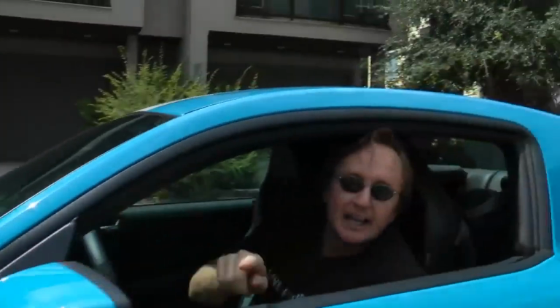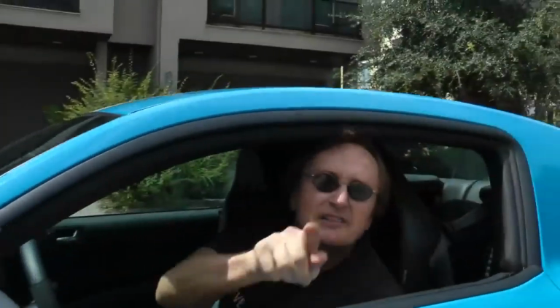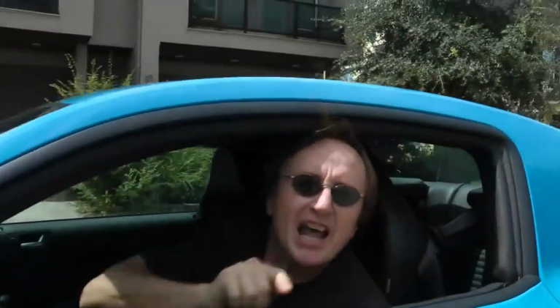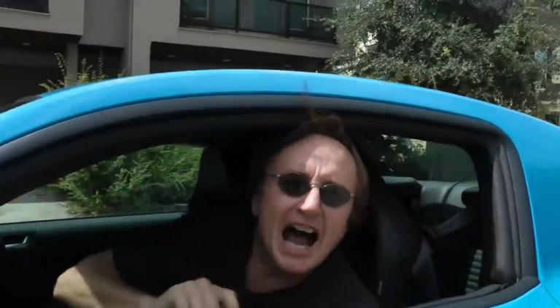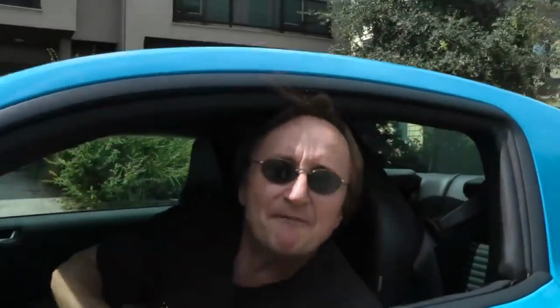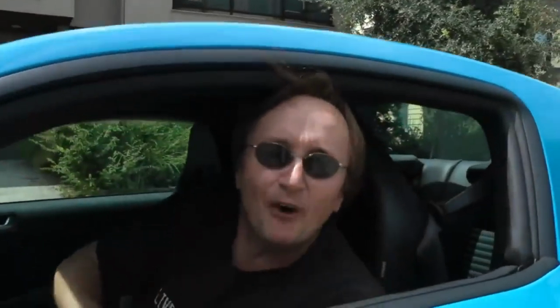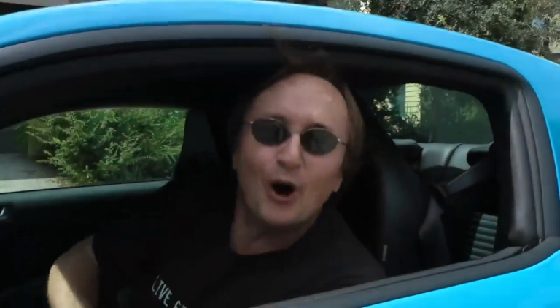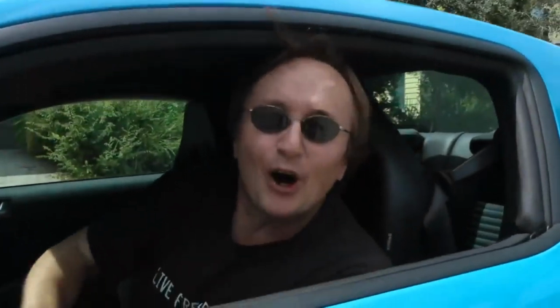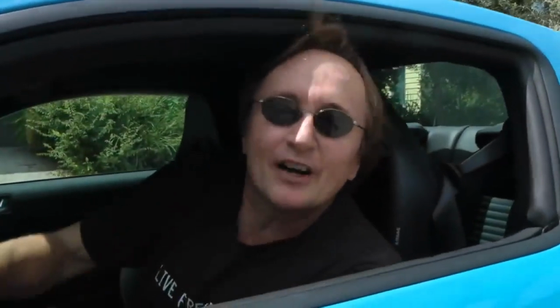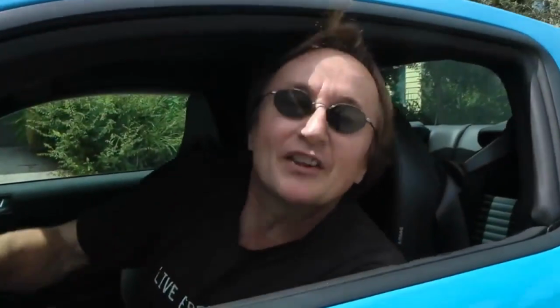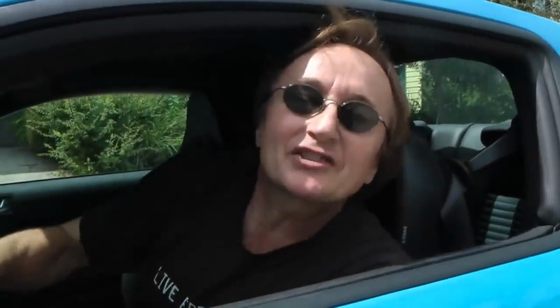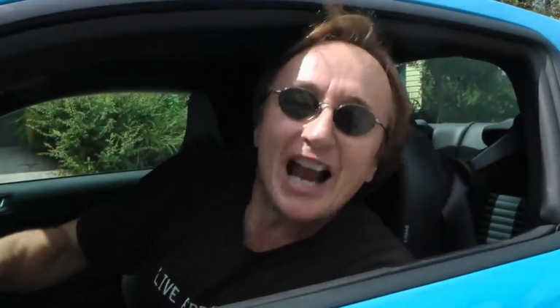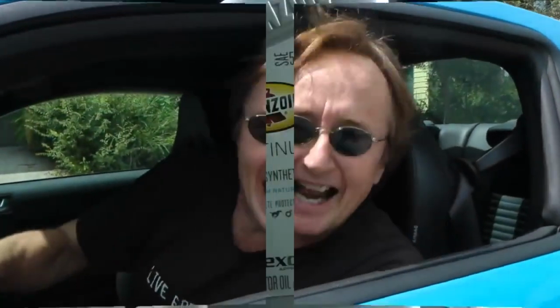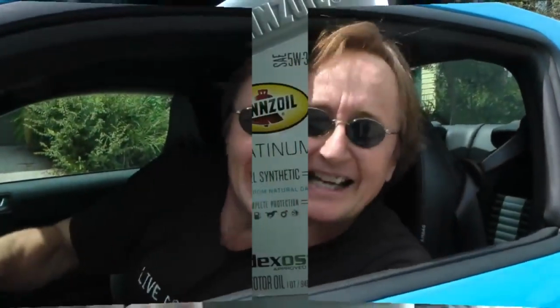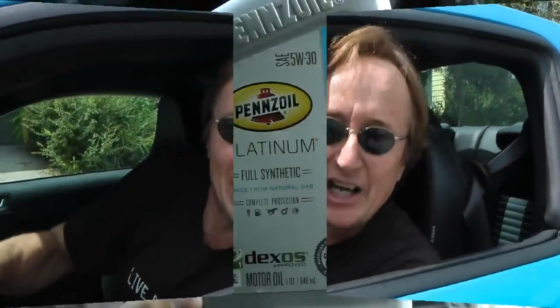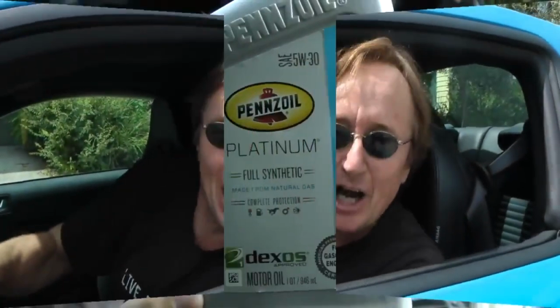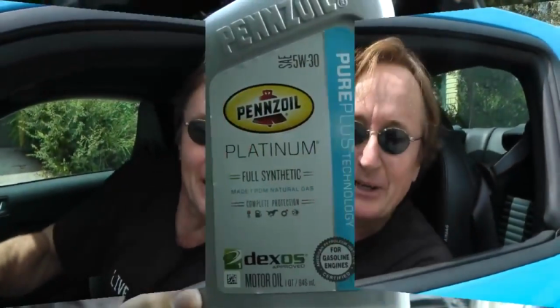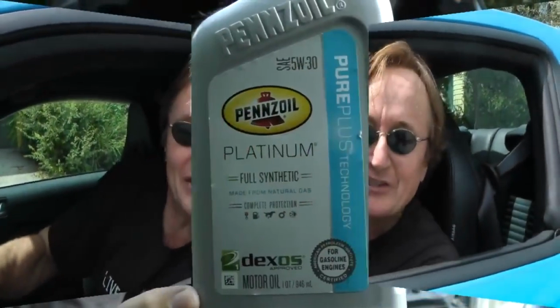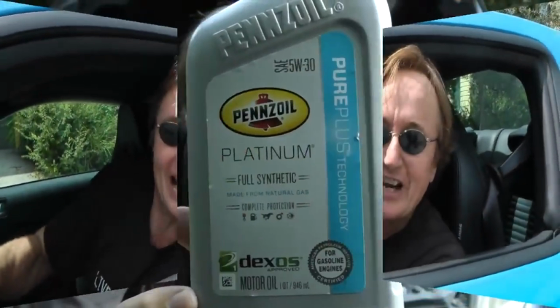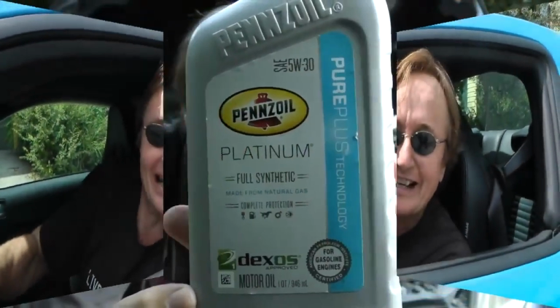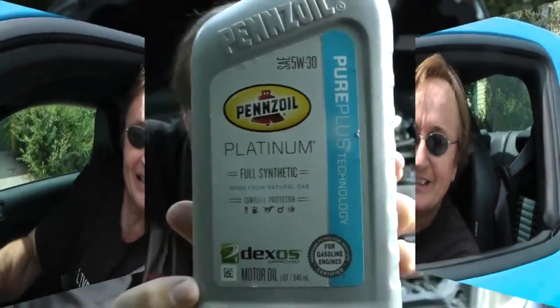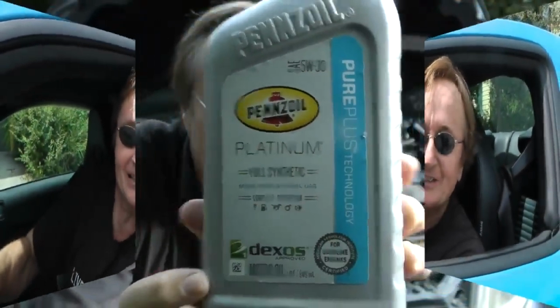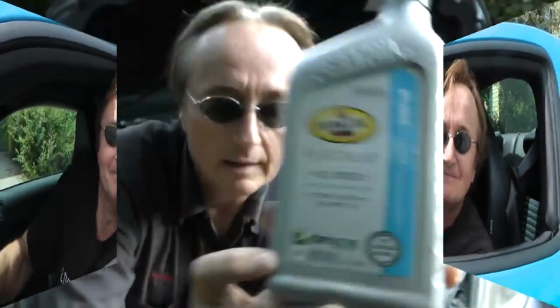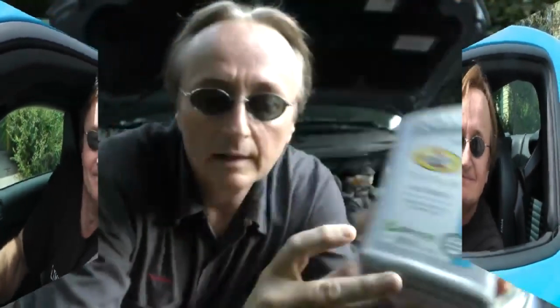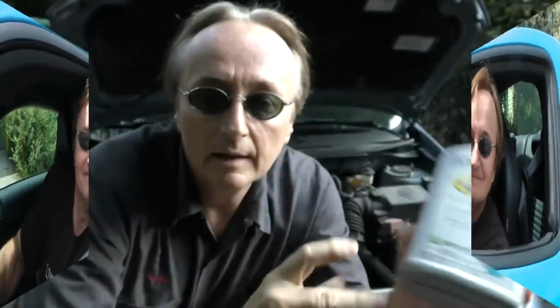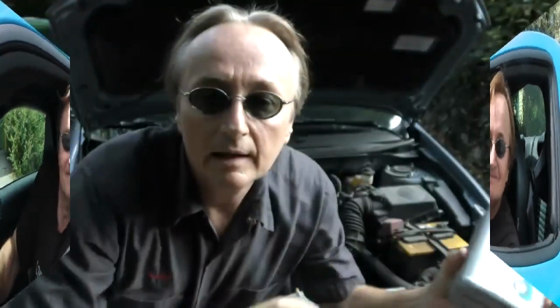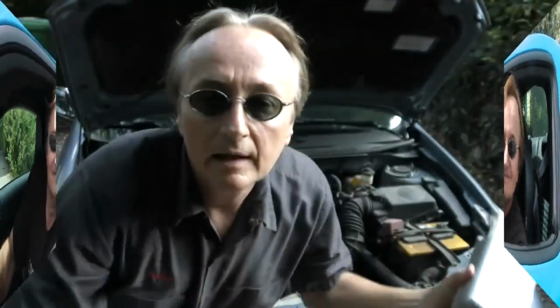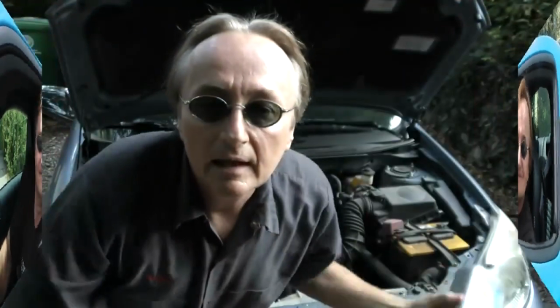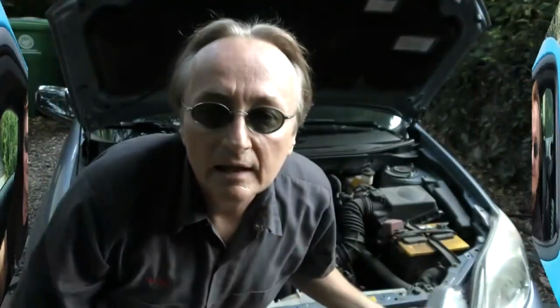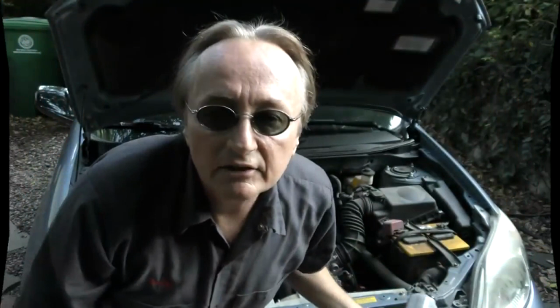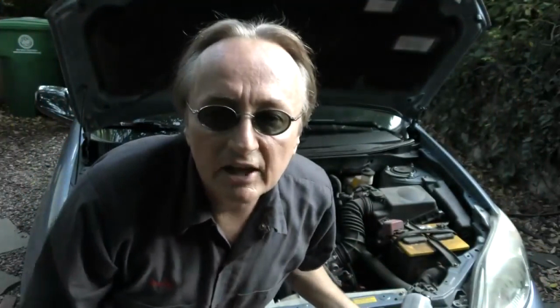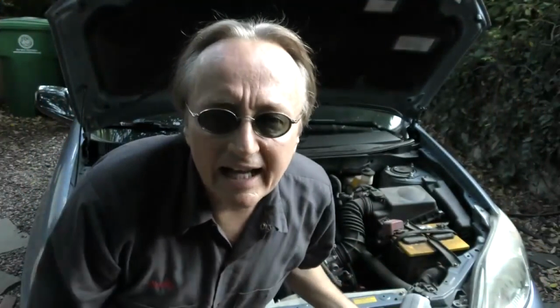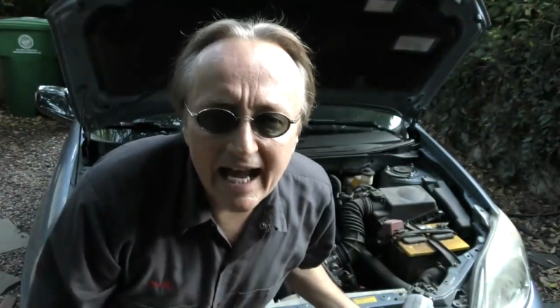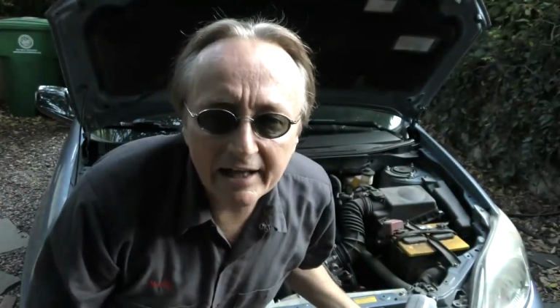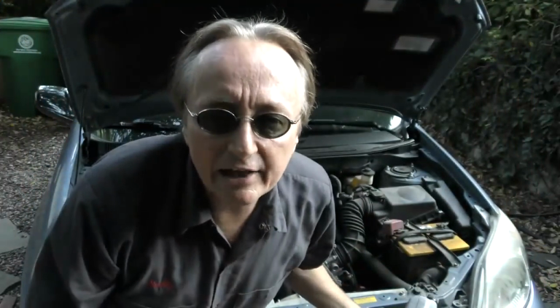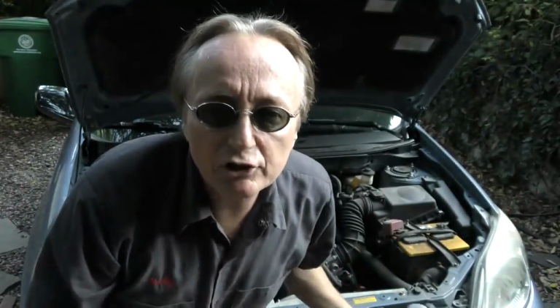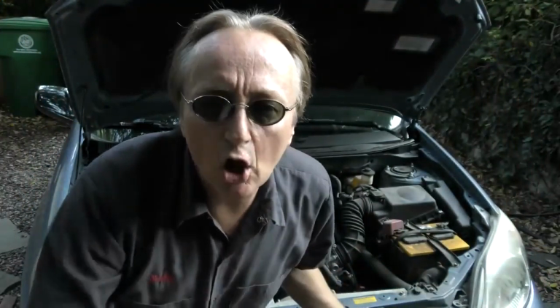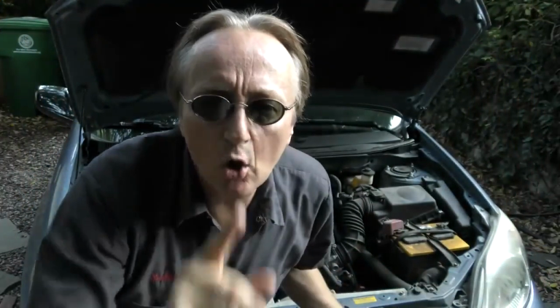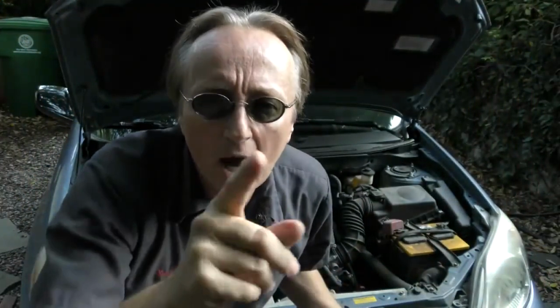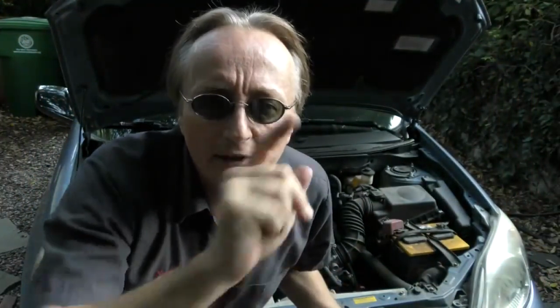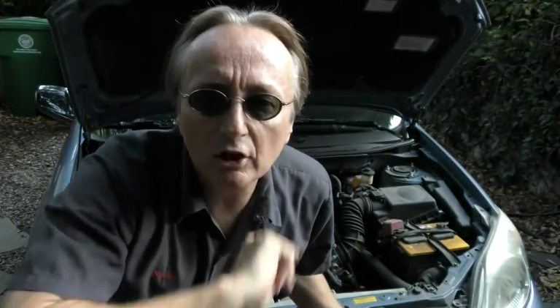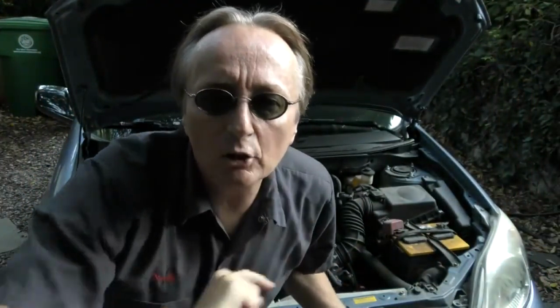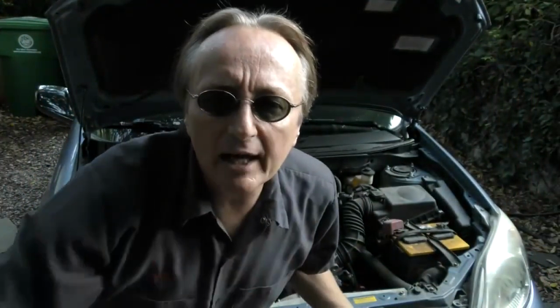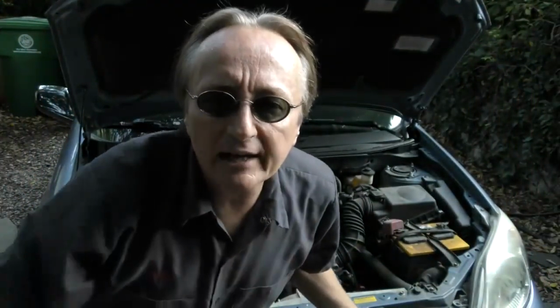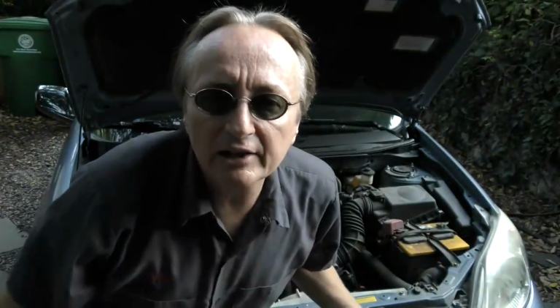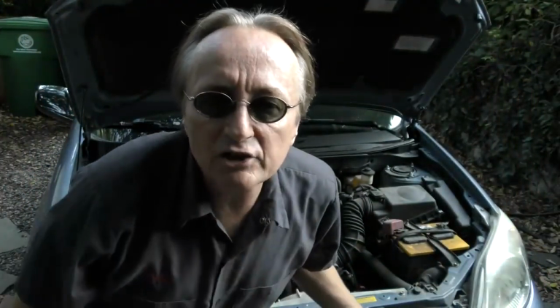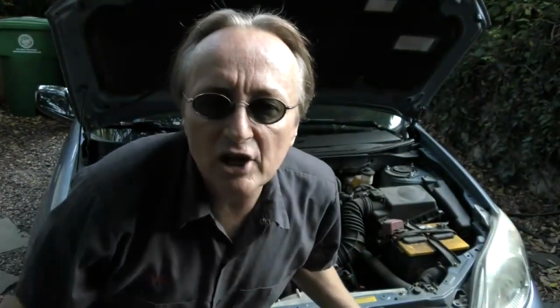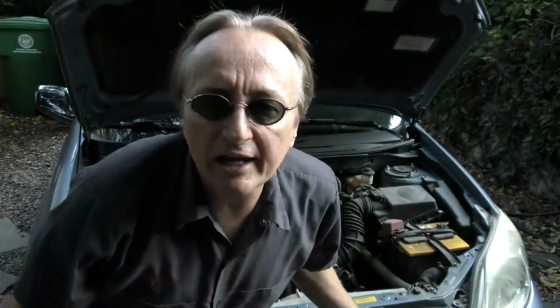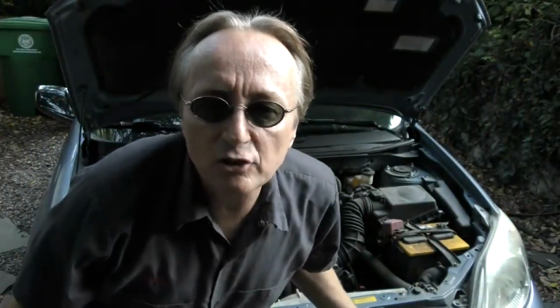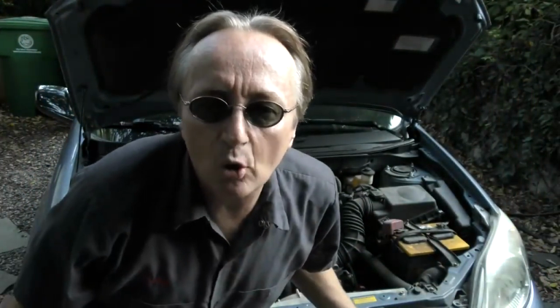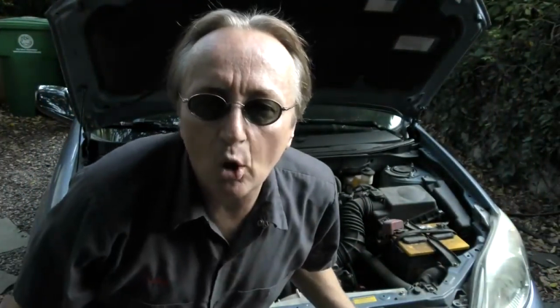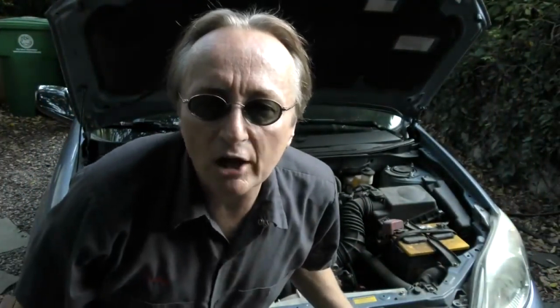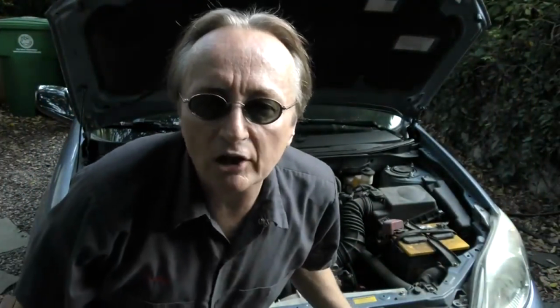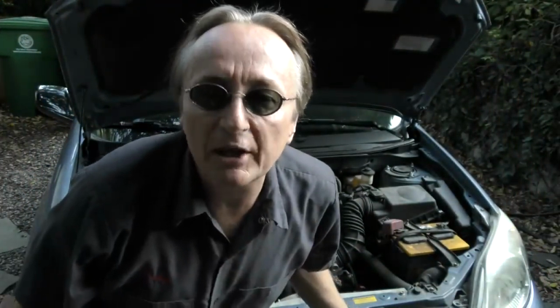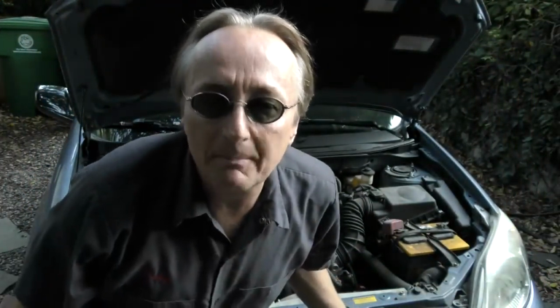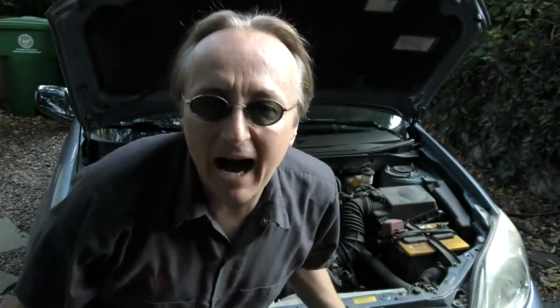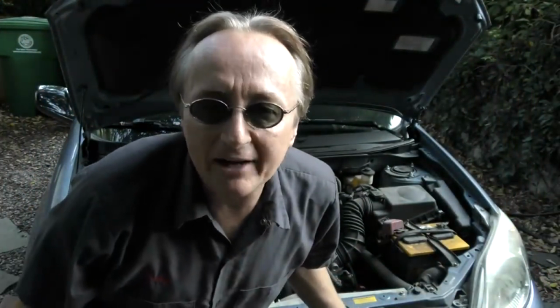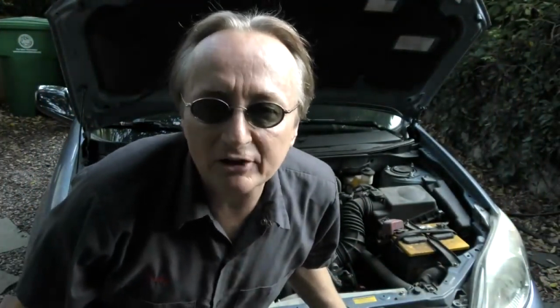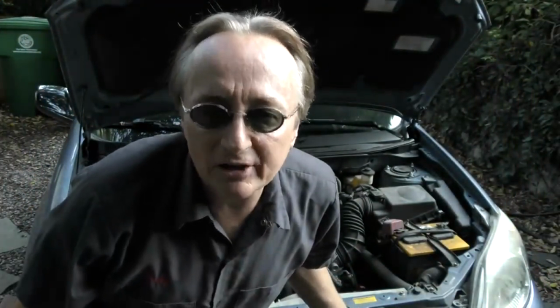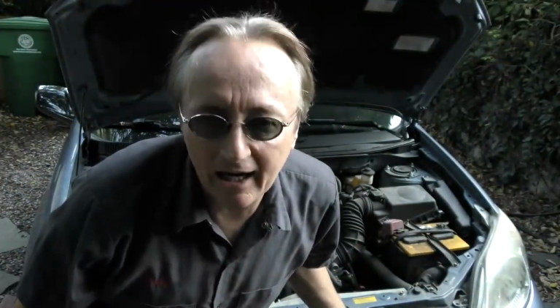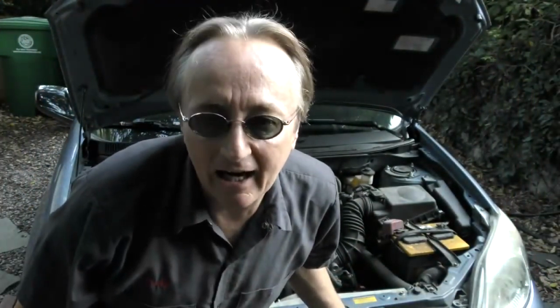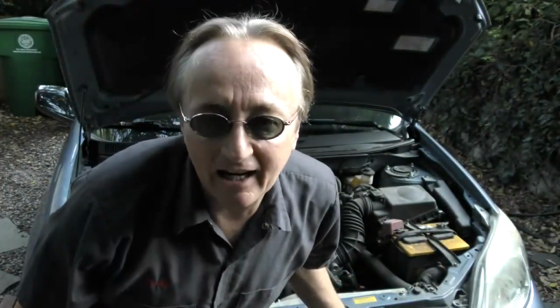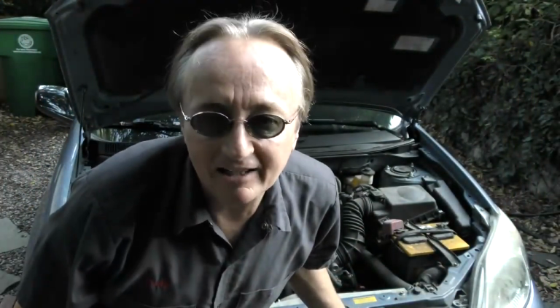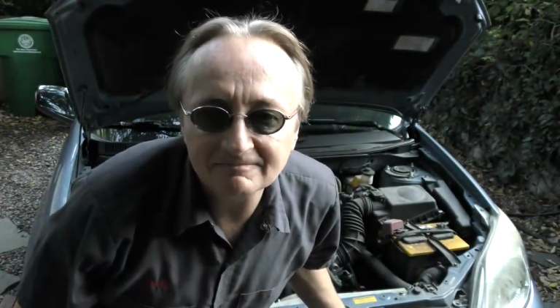It's time for the Scott Kilmer Channel. Today I'm going to show how to correctly change oil in a modern car.